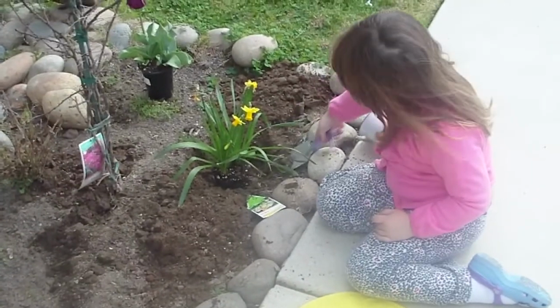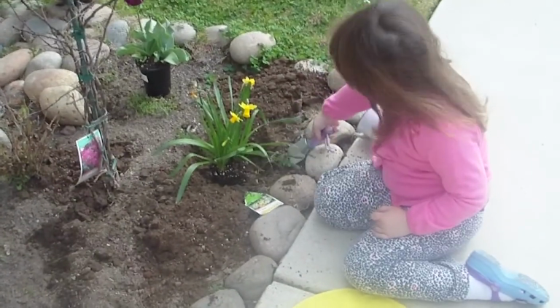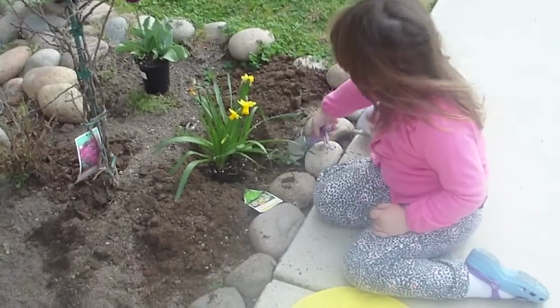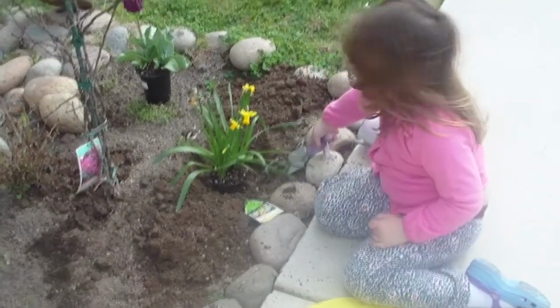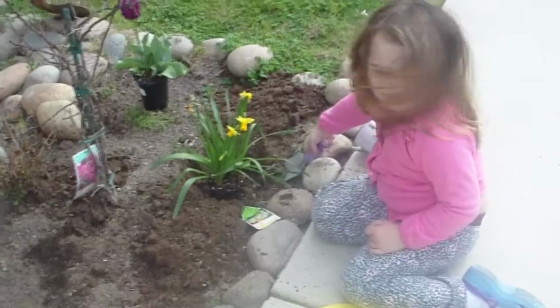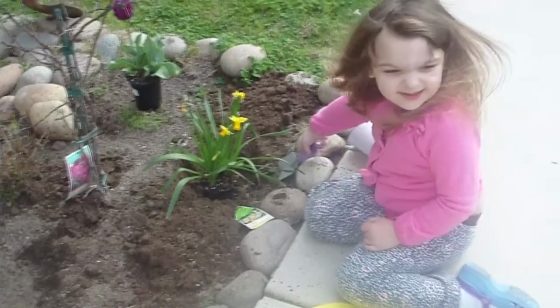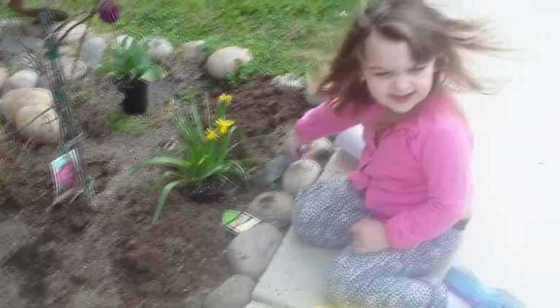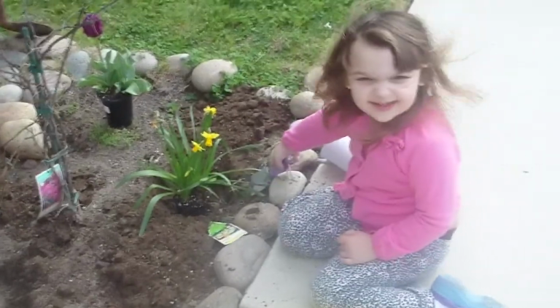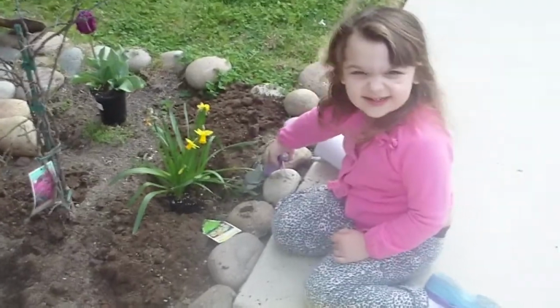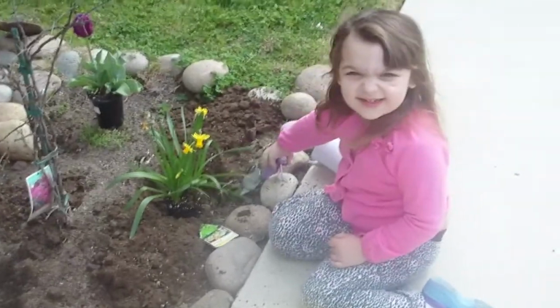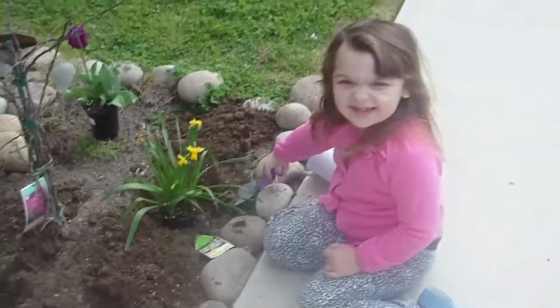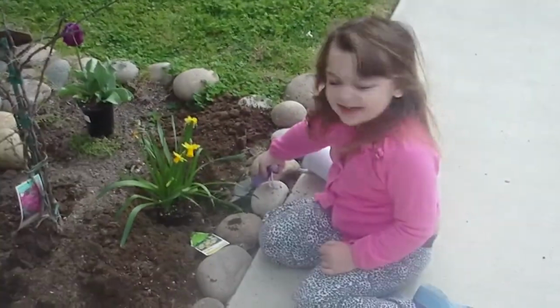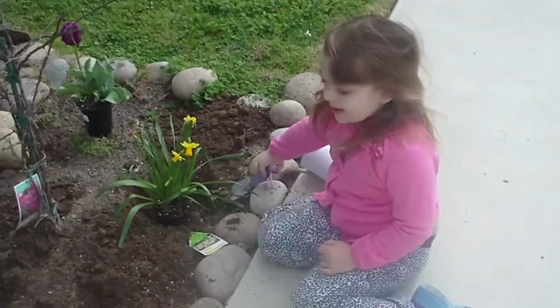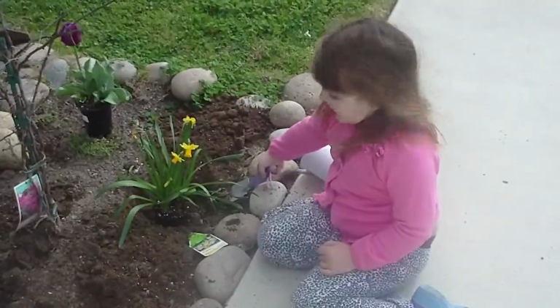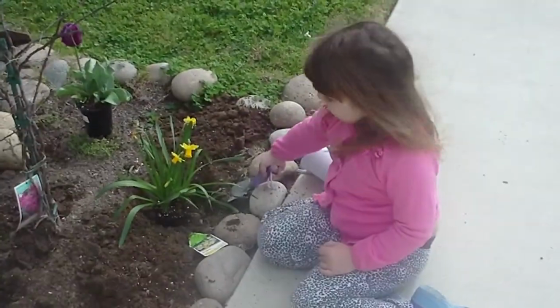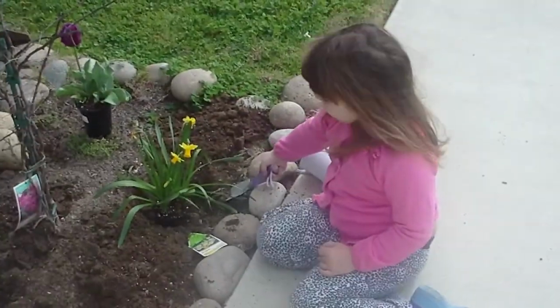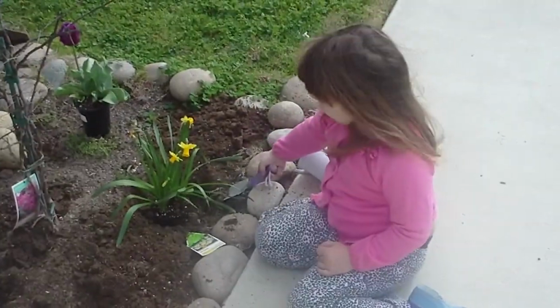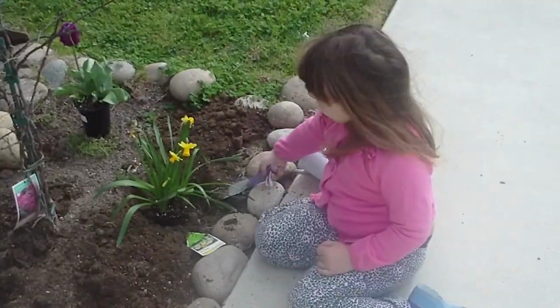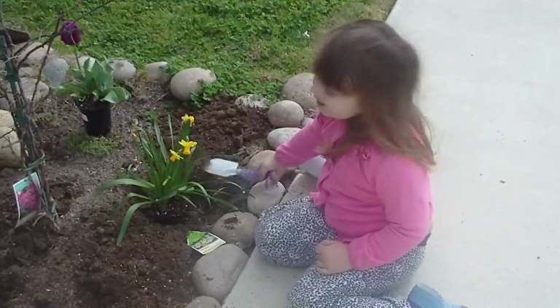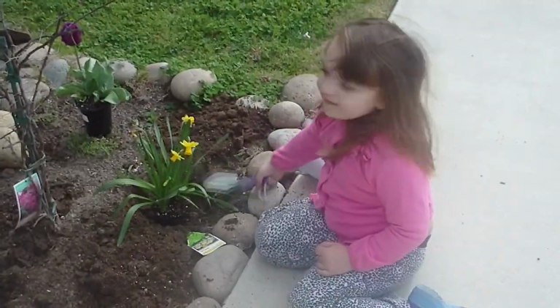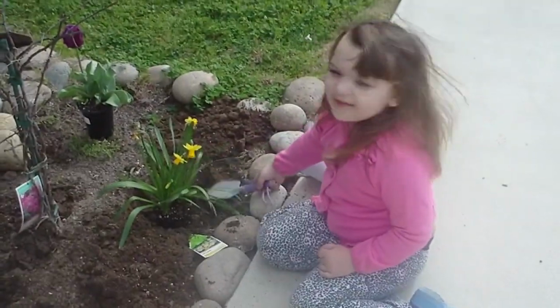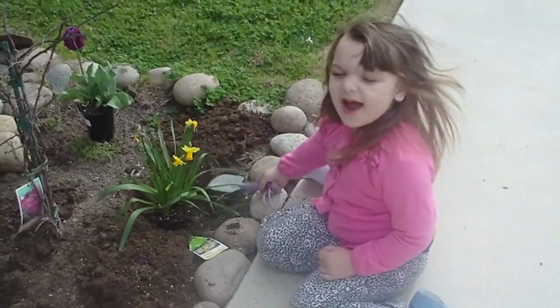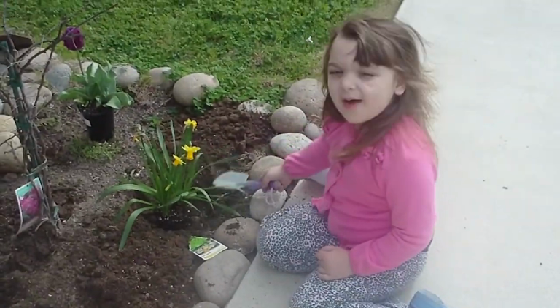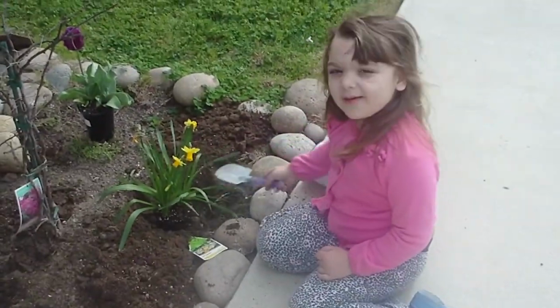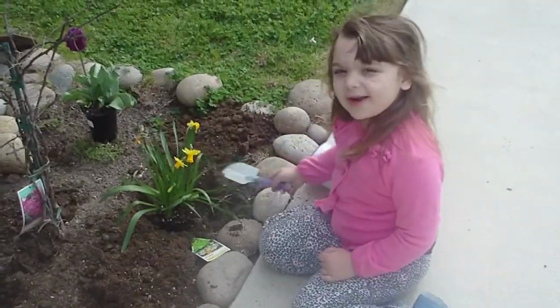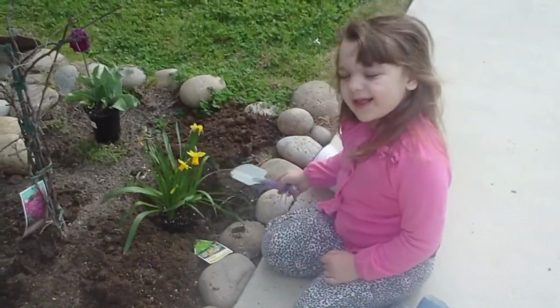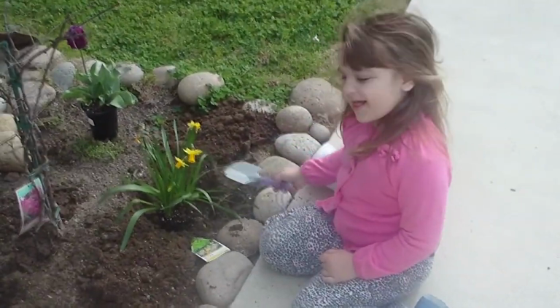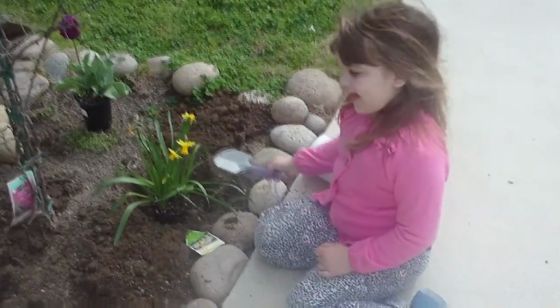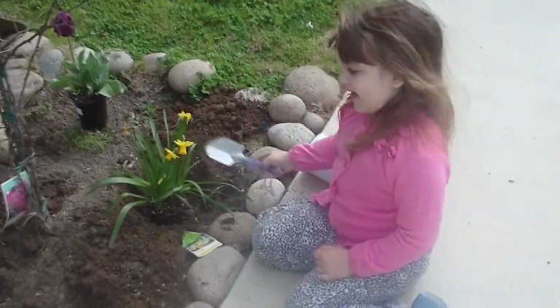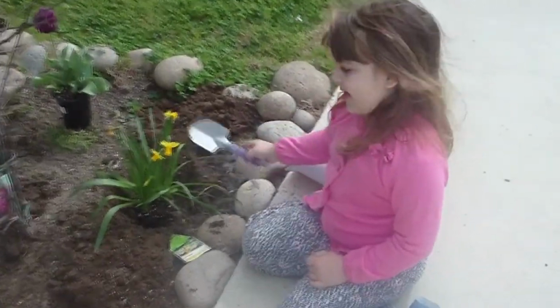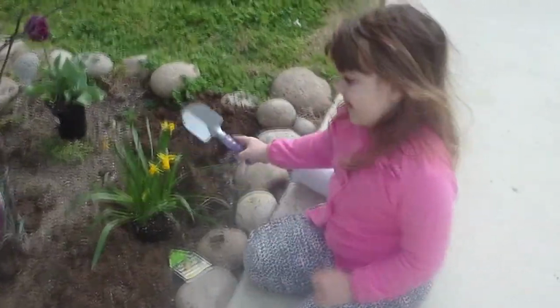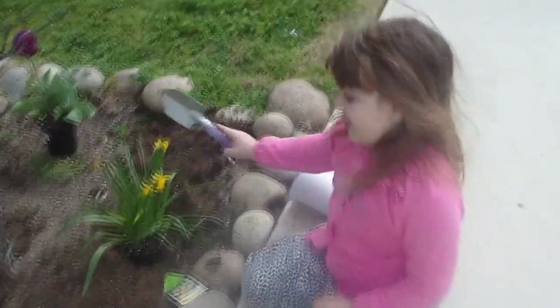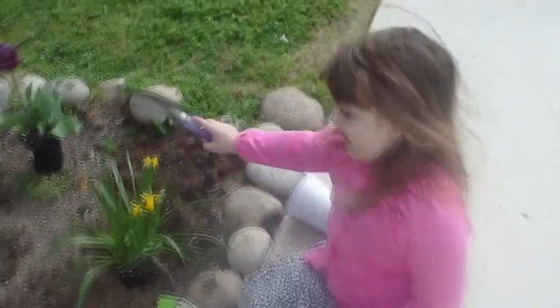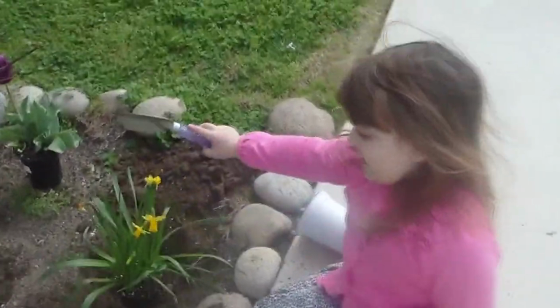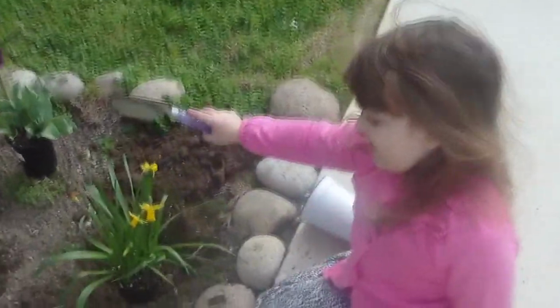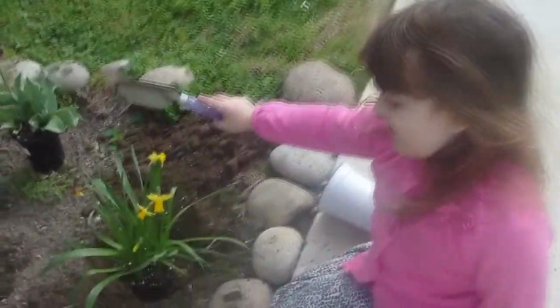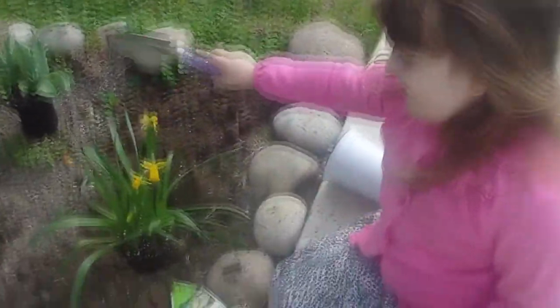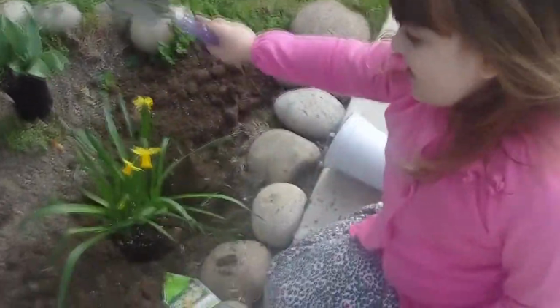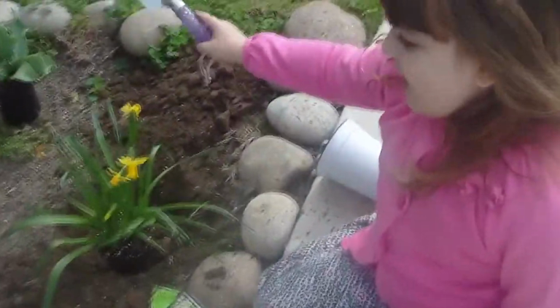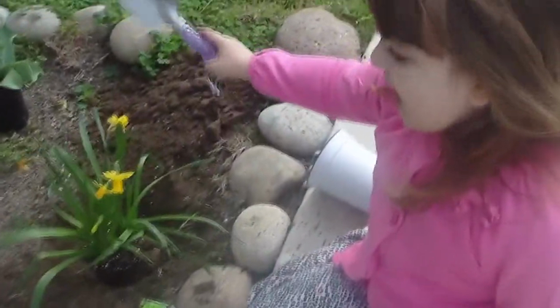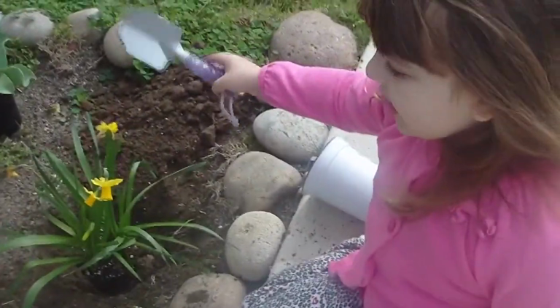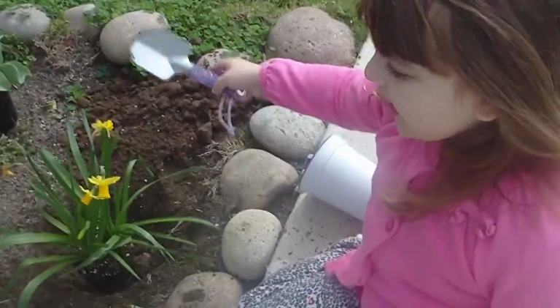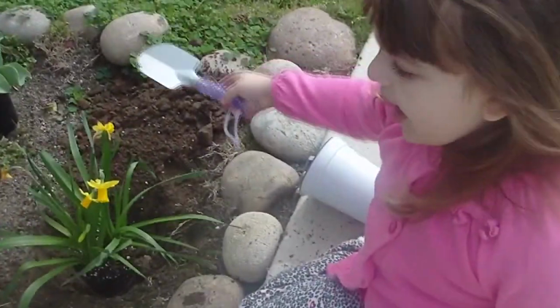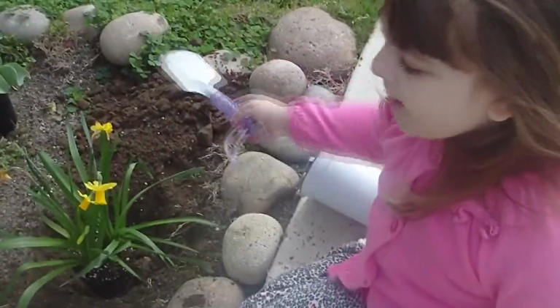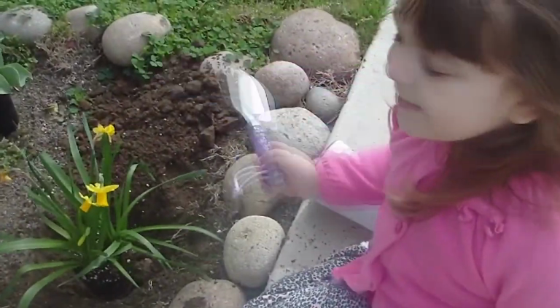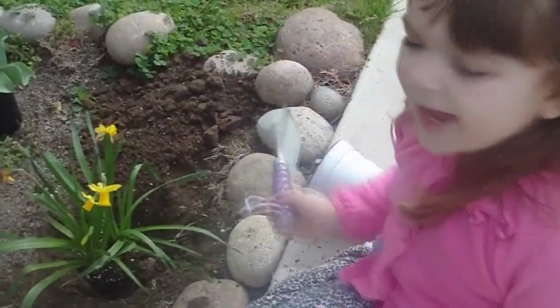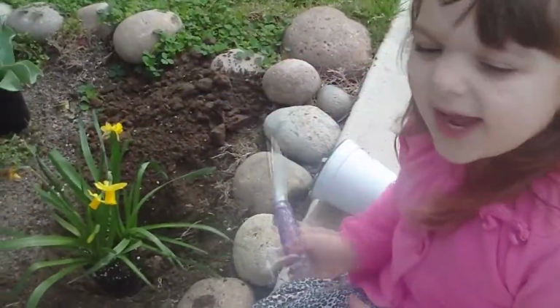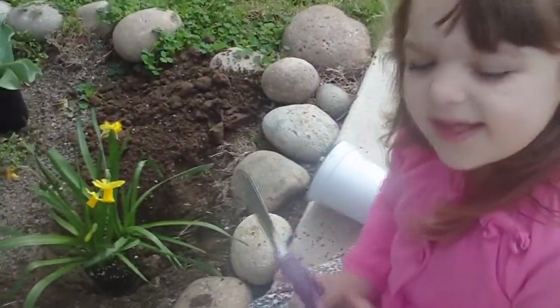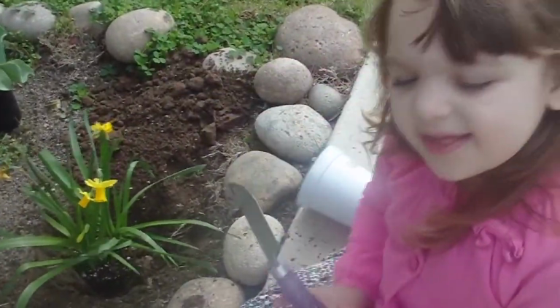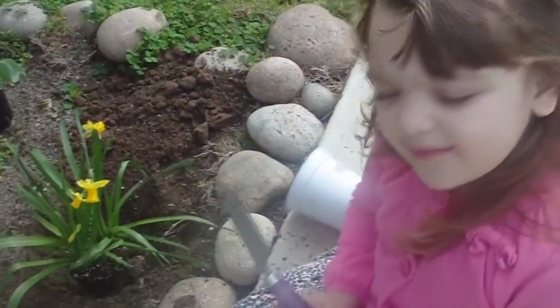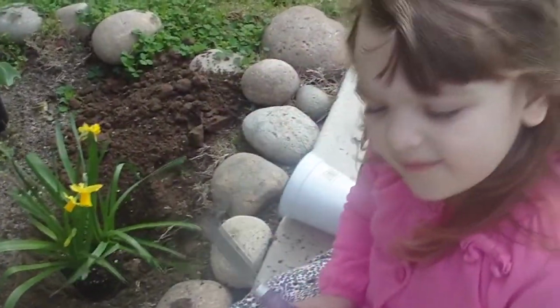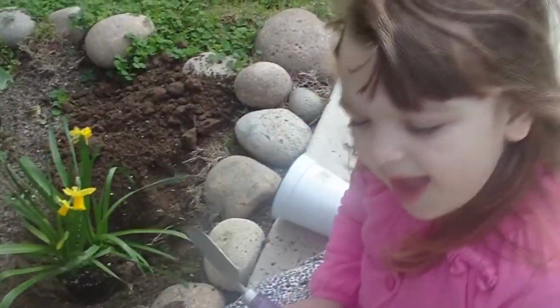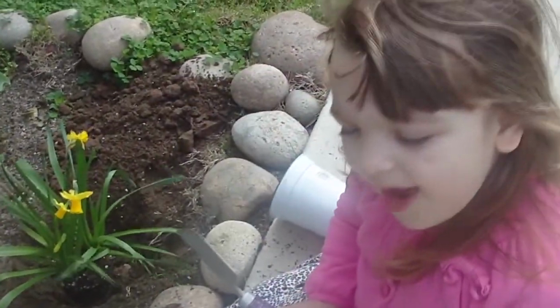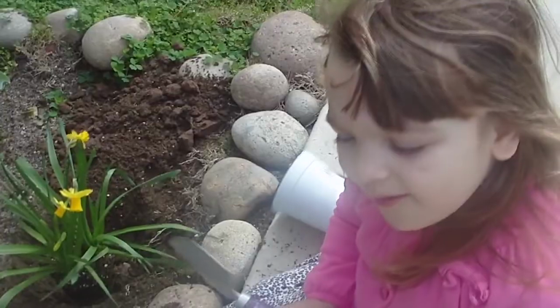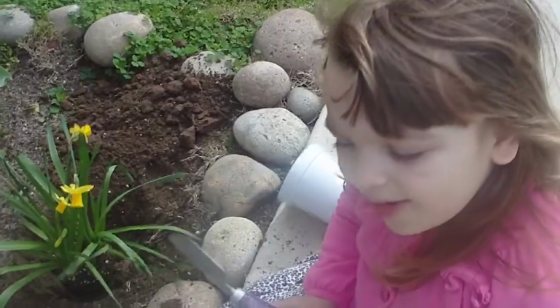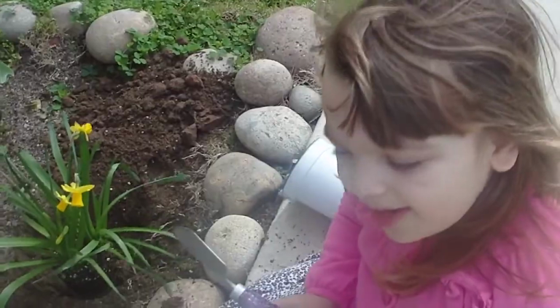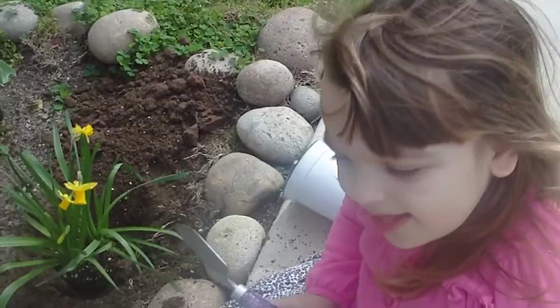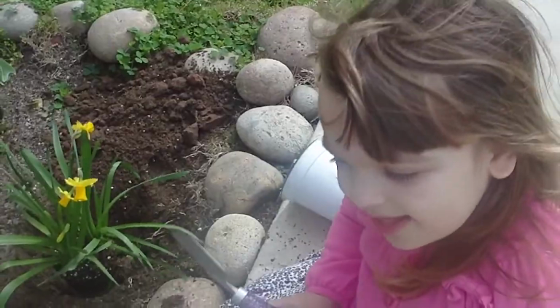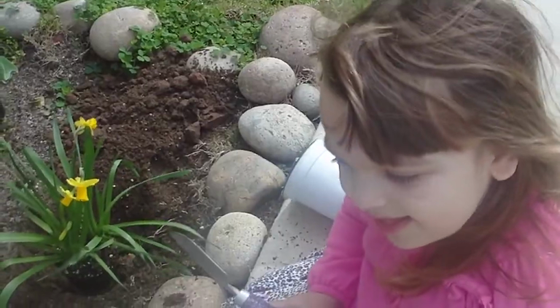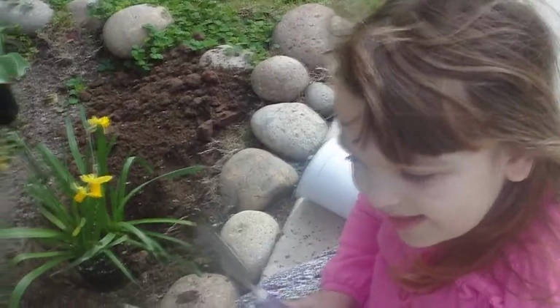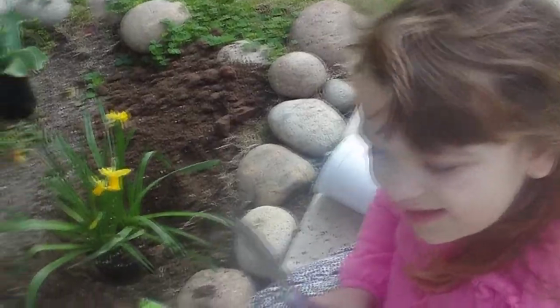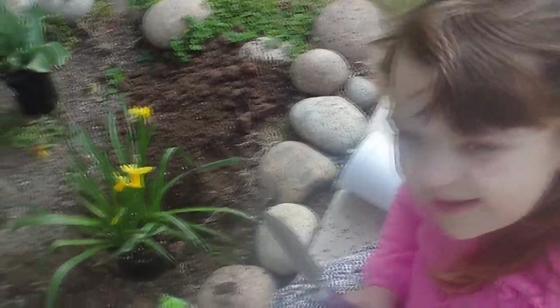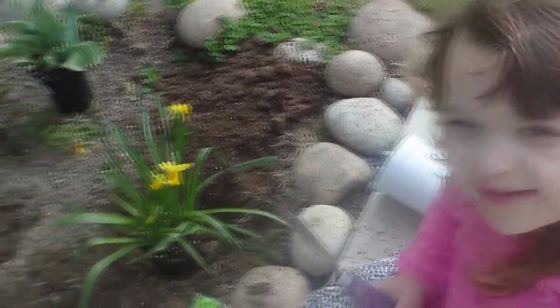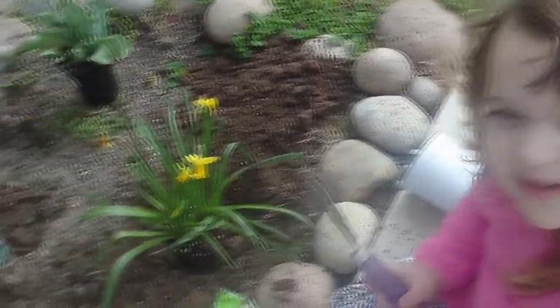What you doing, Britt? I'm trying some flowers. What? I can't hear you. I'm trying some flowers. Alright.